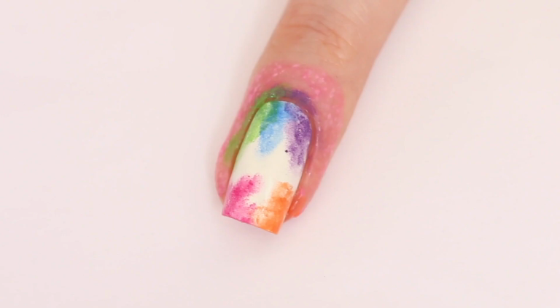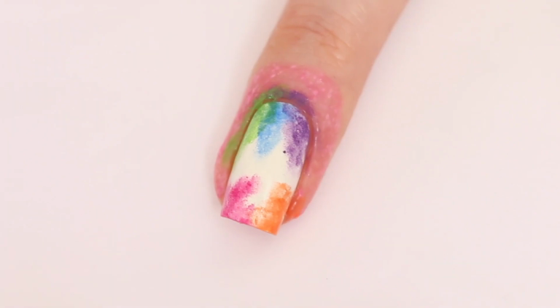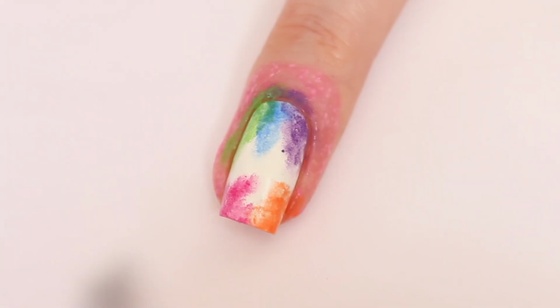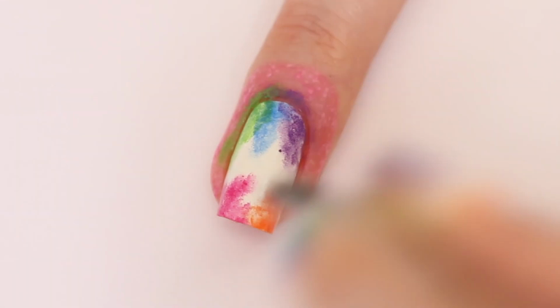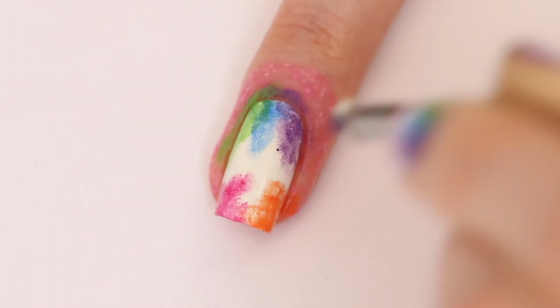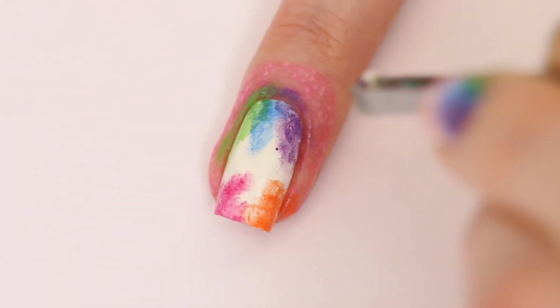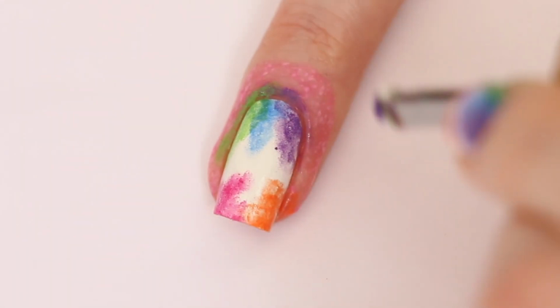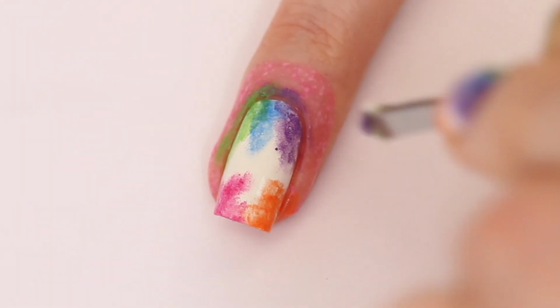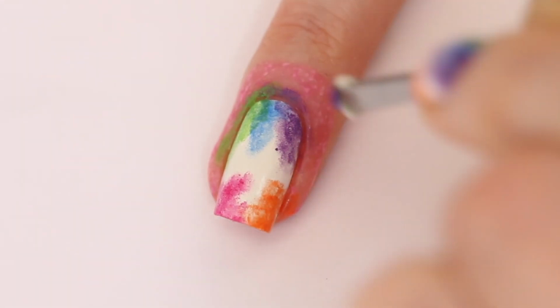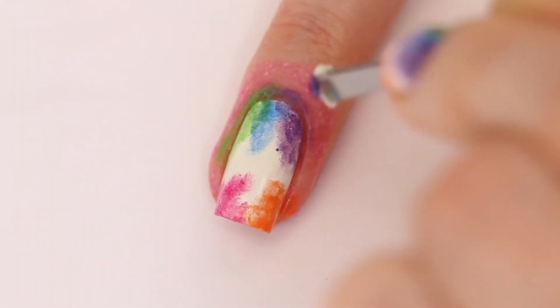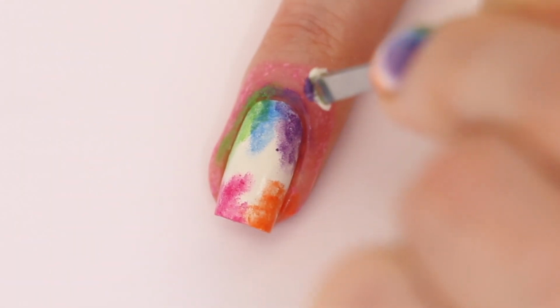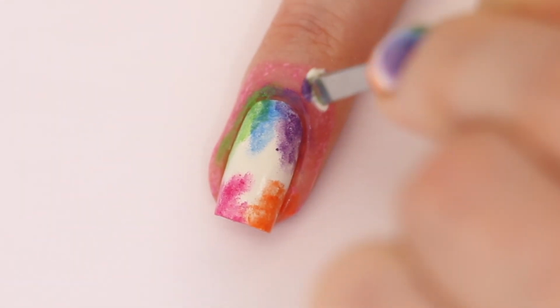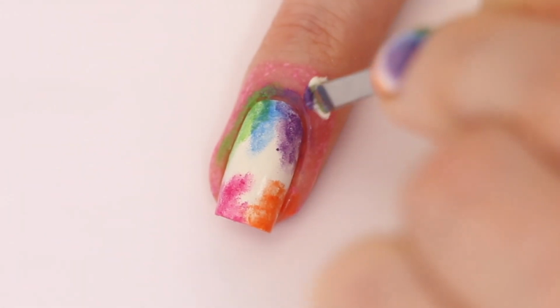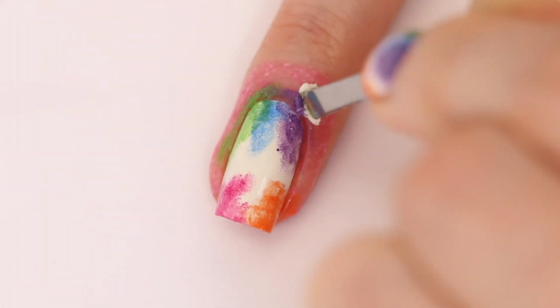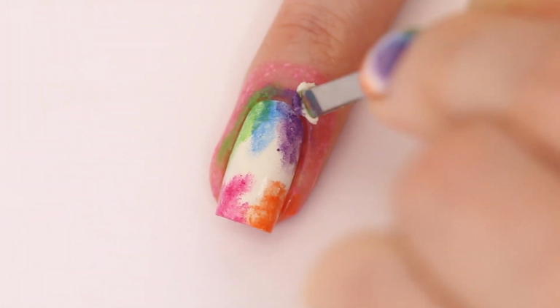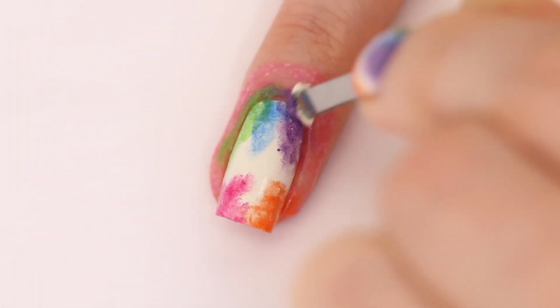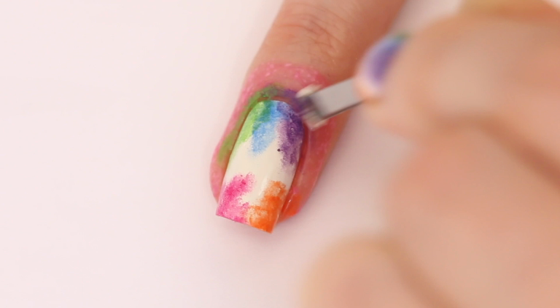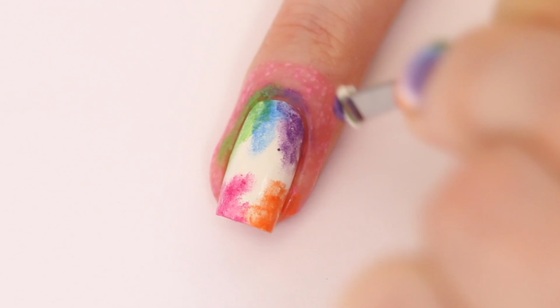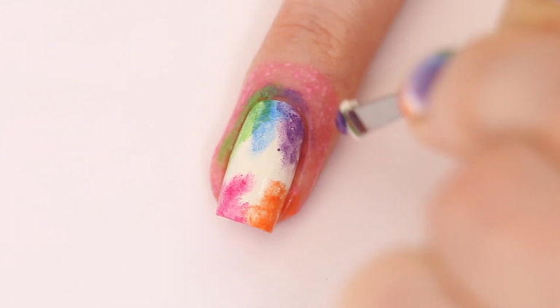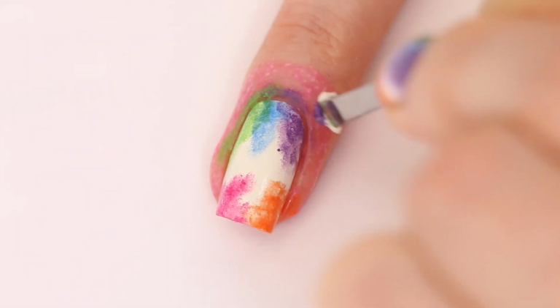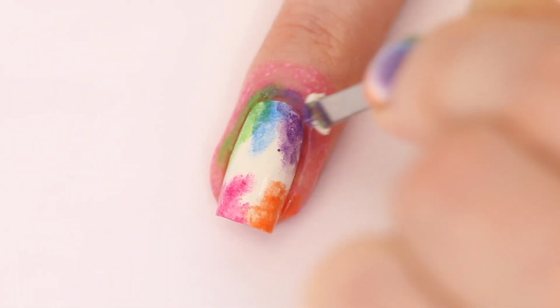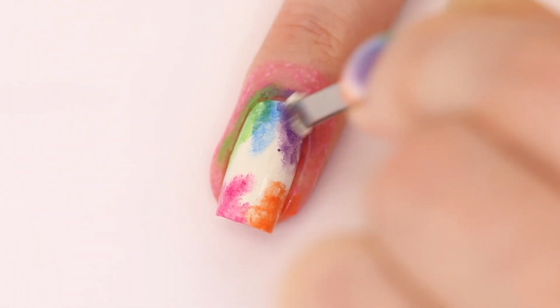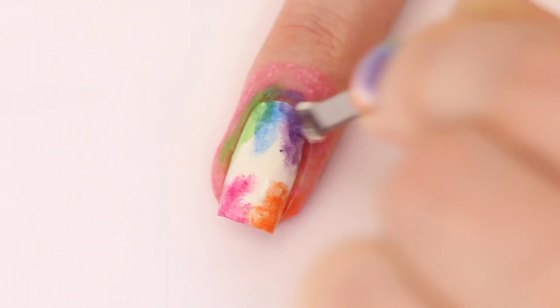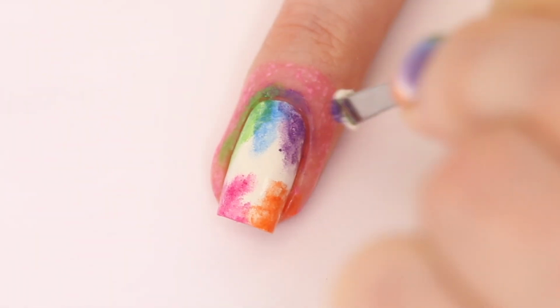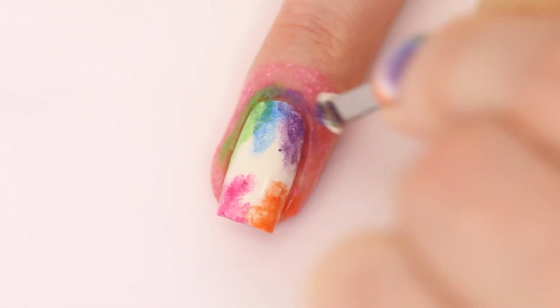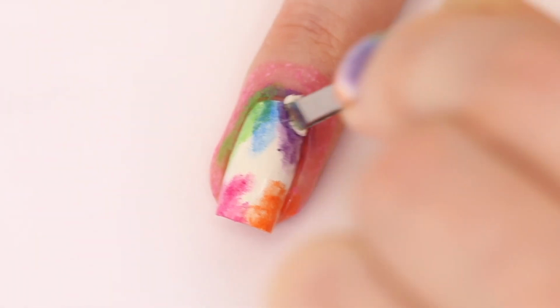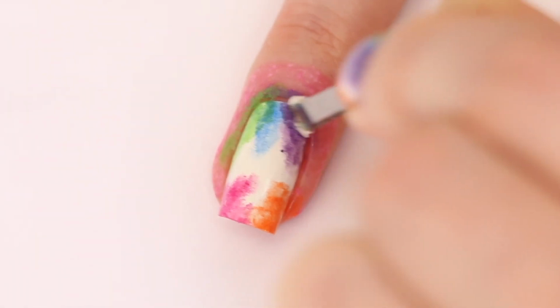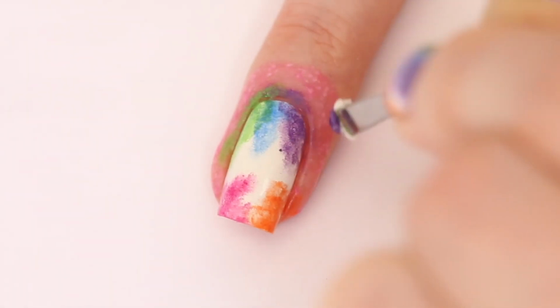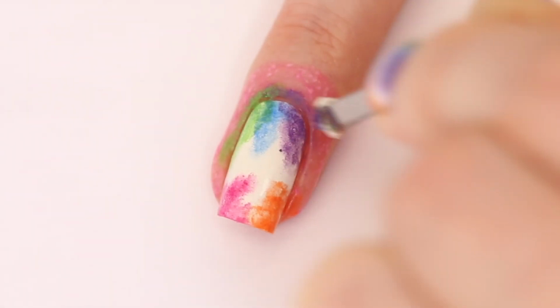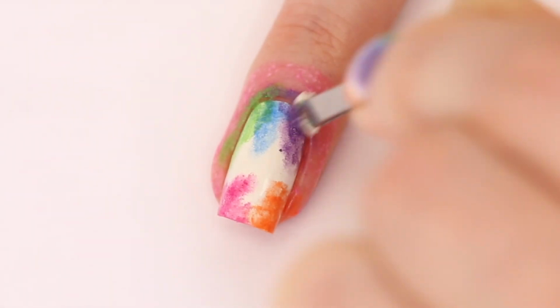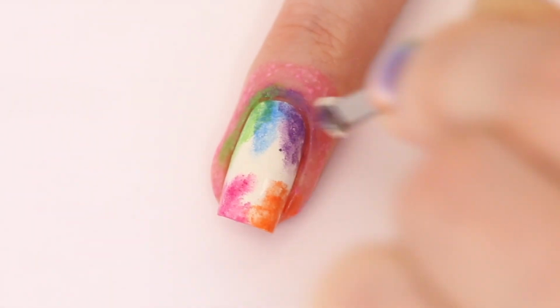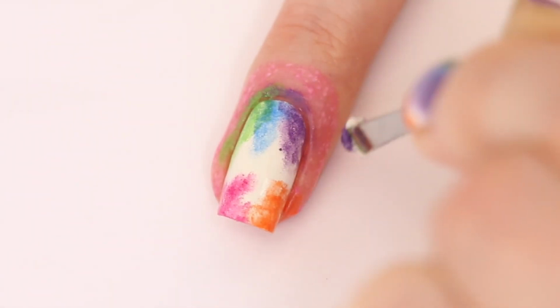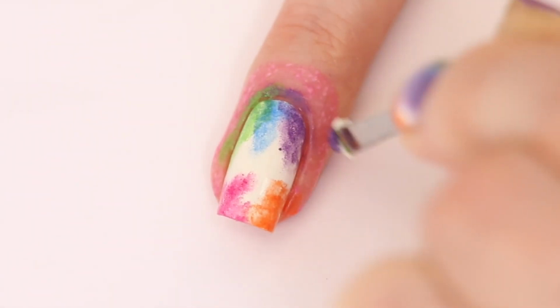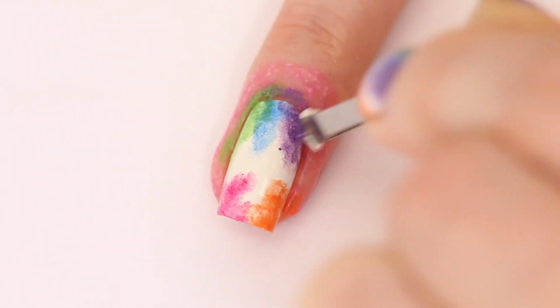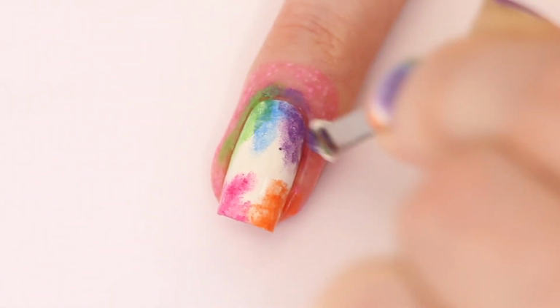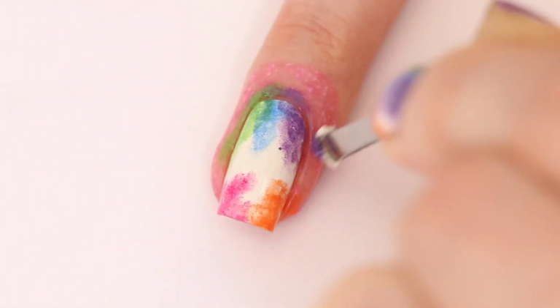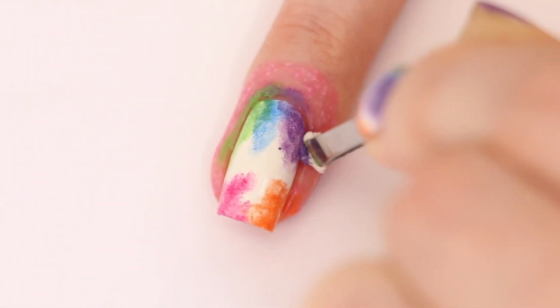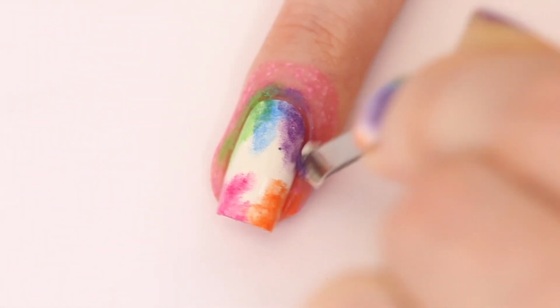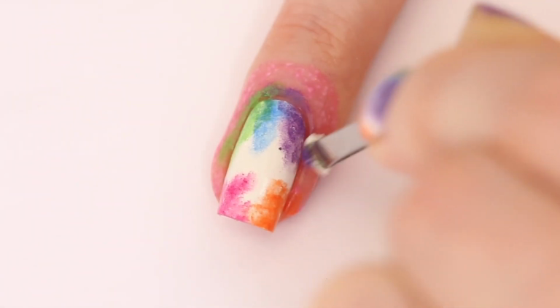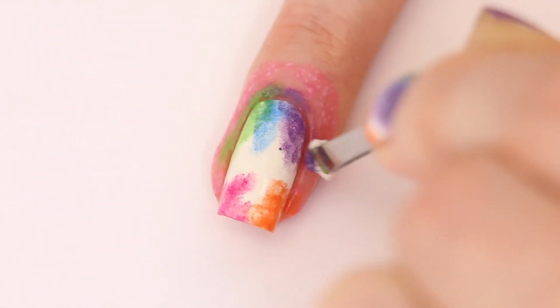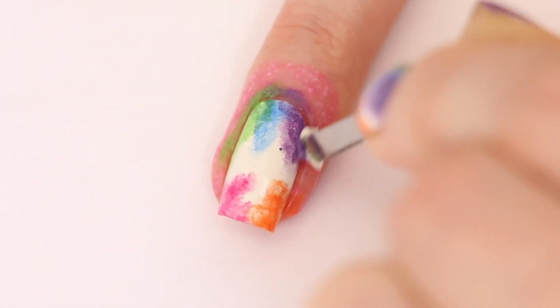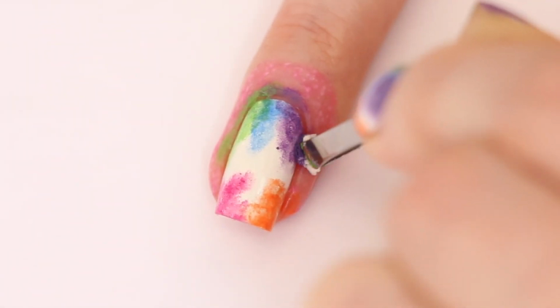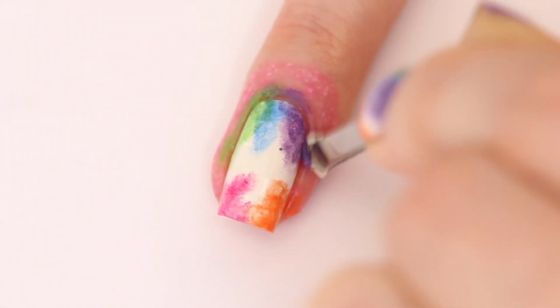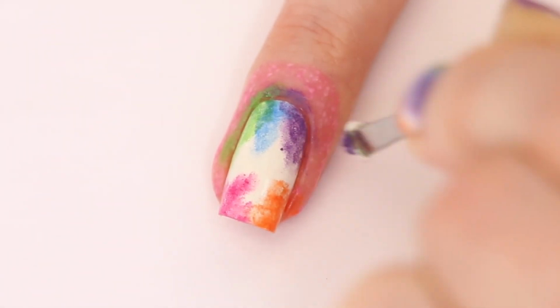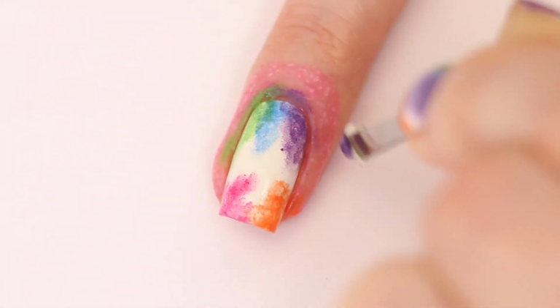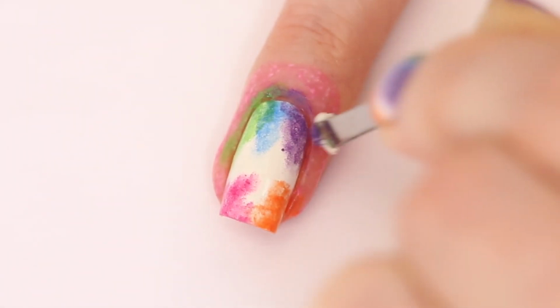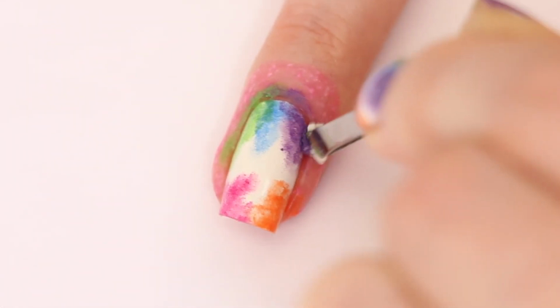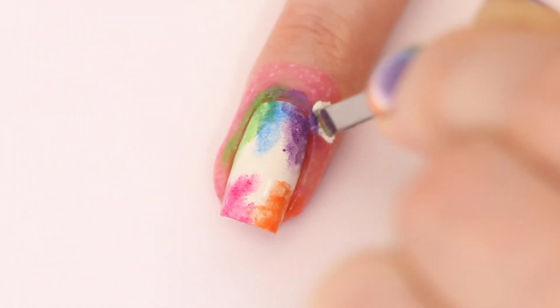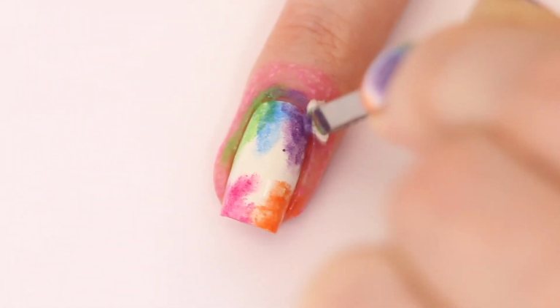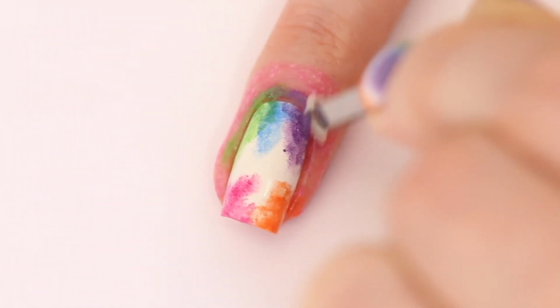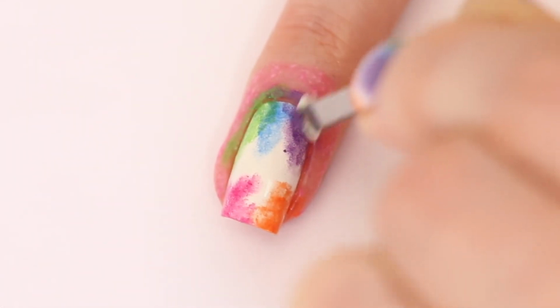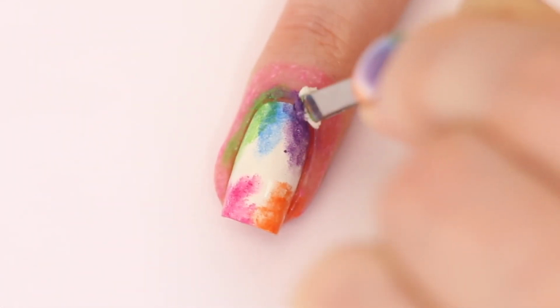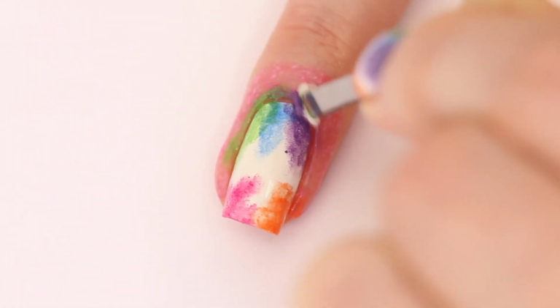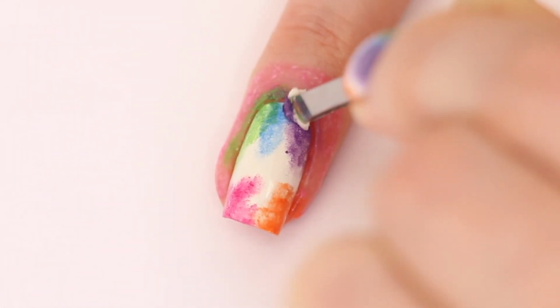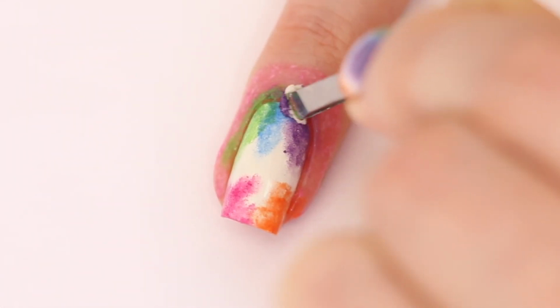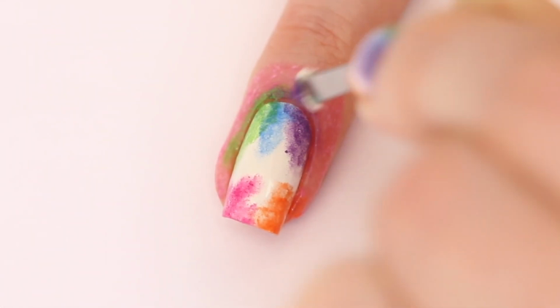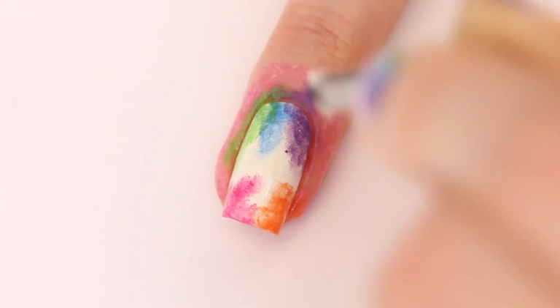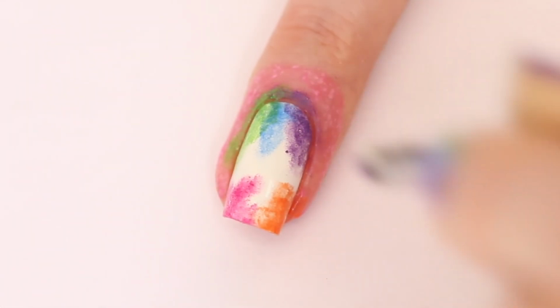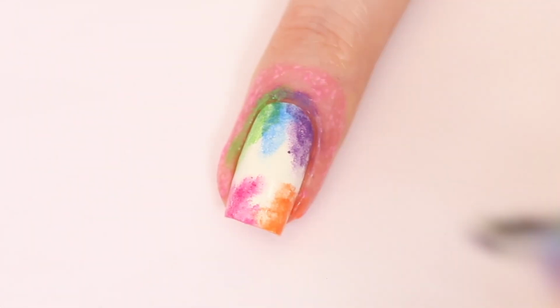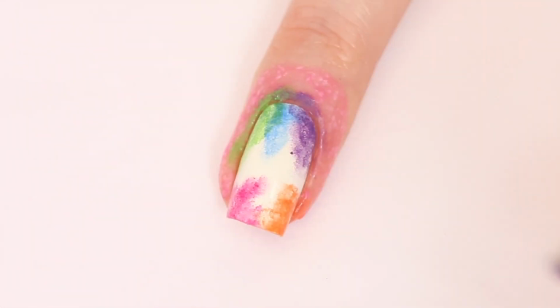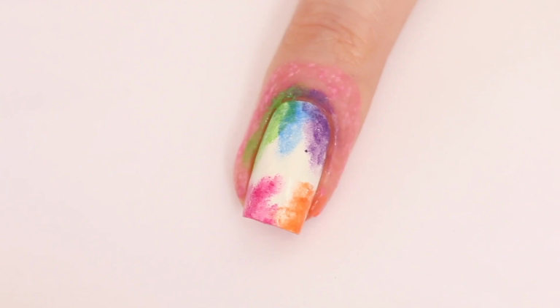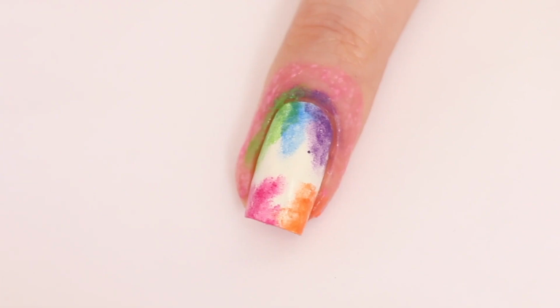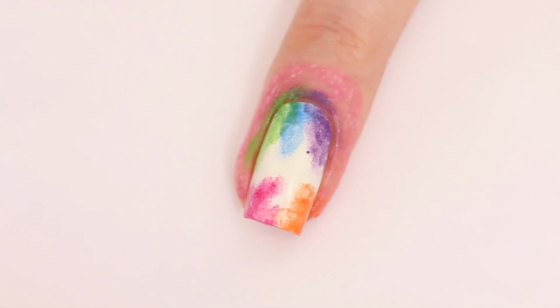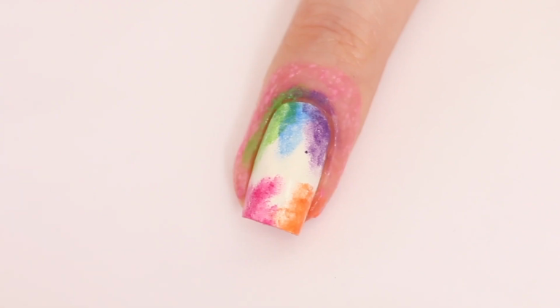After the first layer is done, I'm going in with a second layer and only on the outside where I want the colors to be a bit darker.